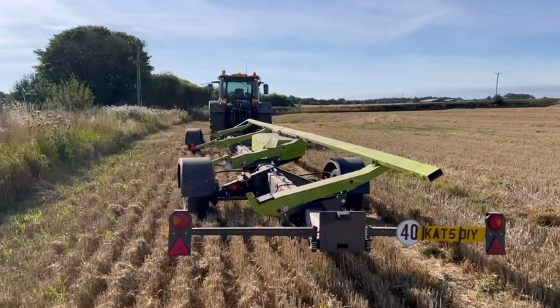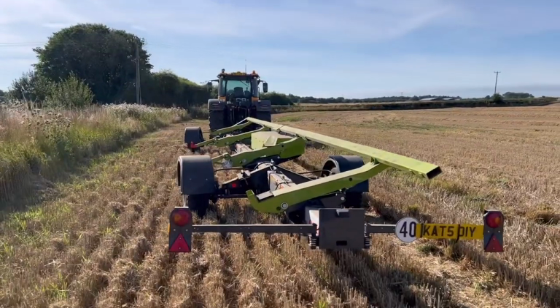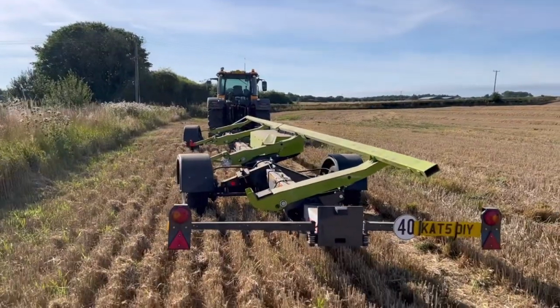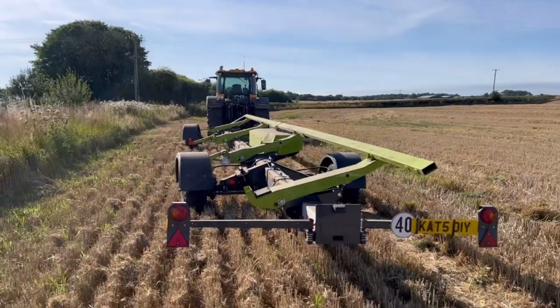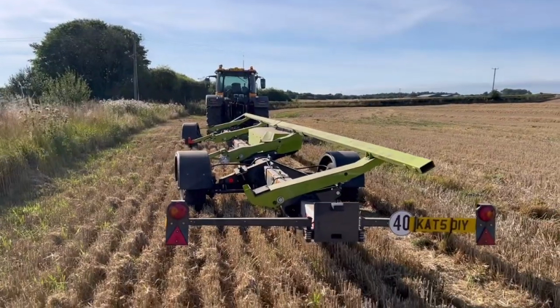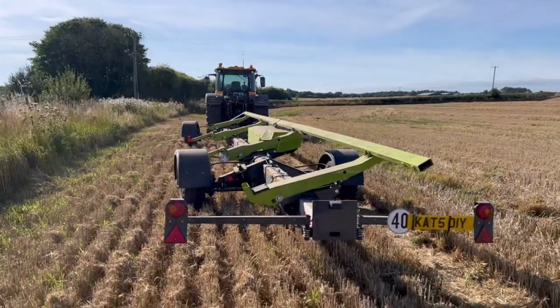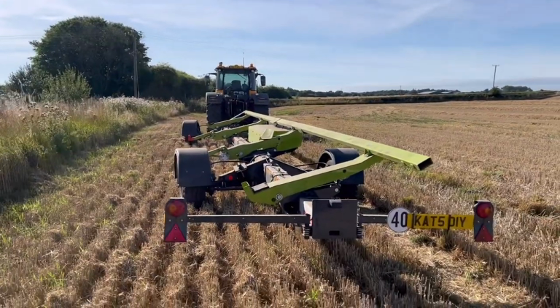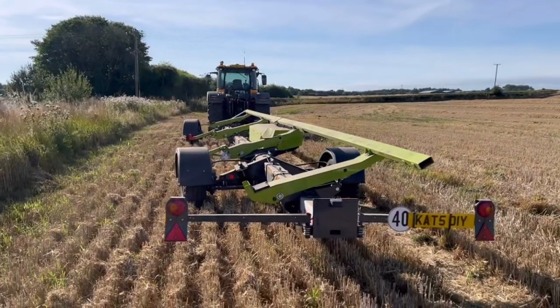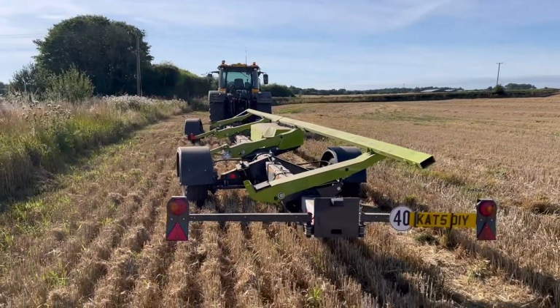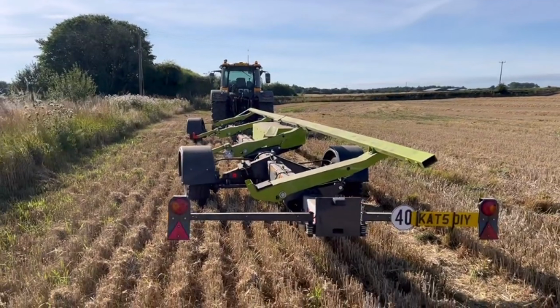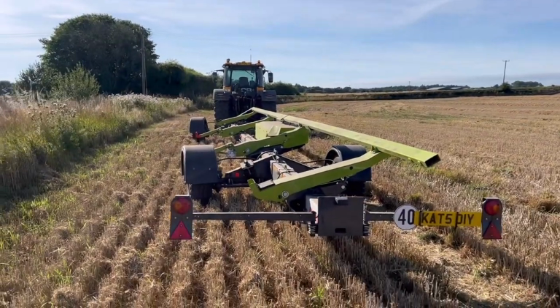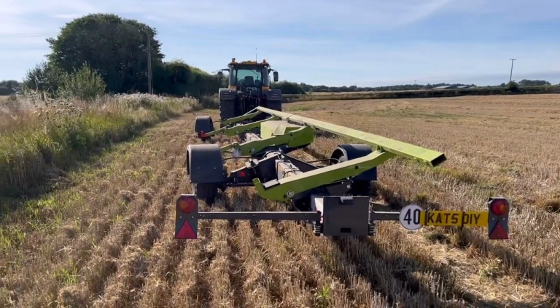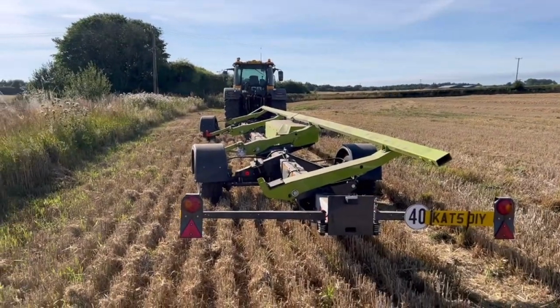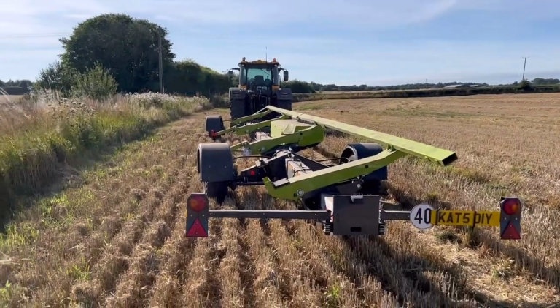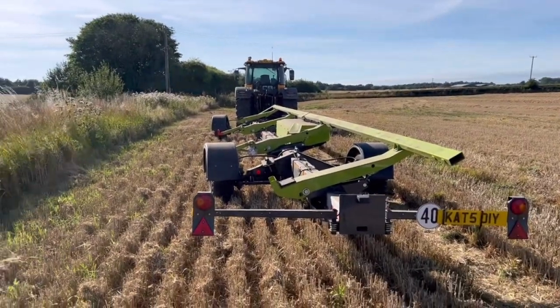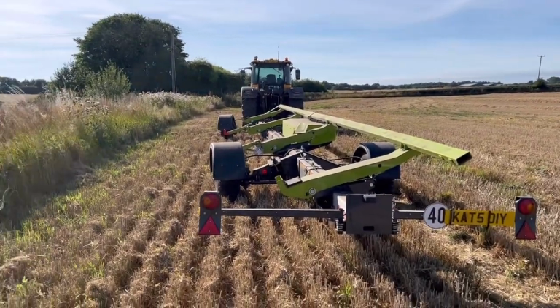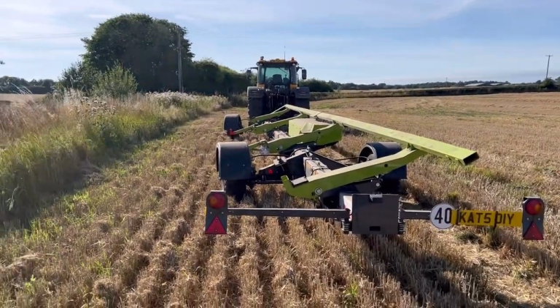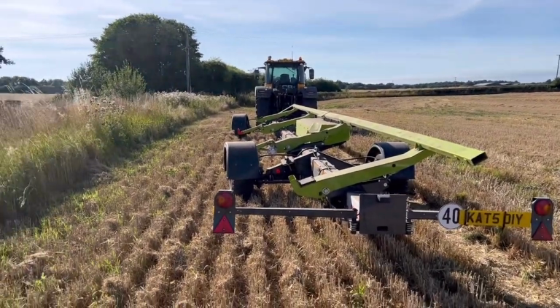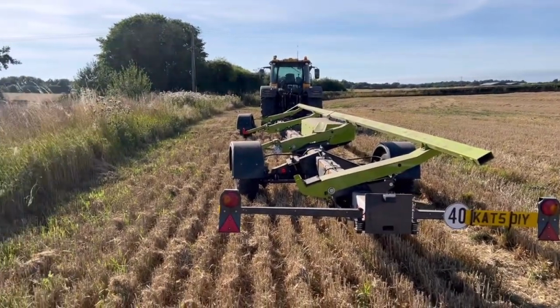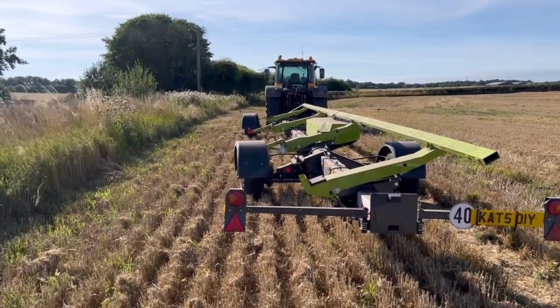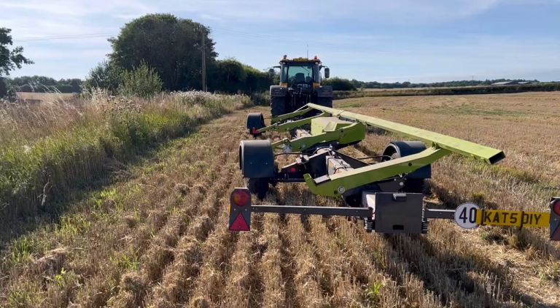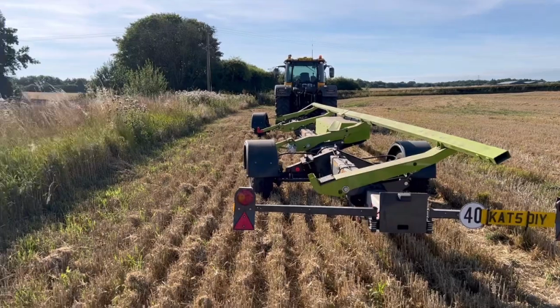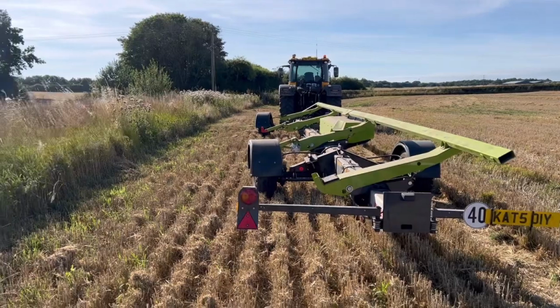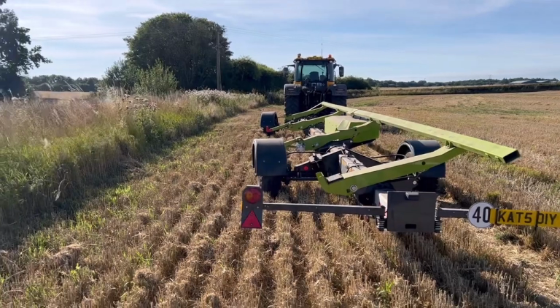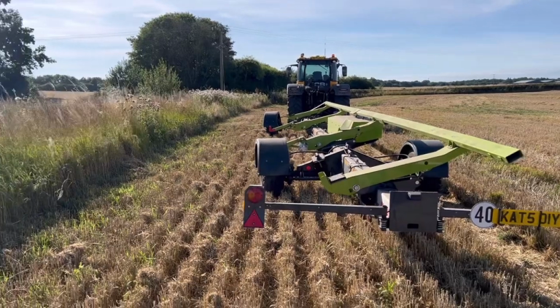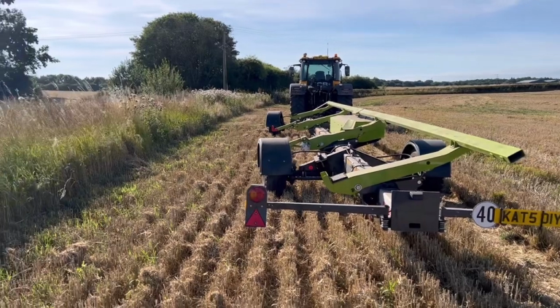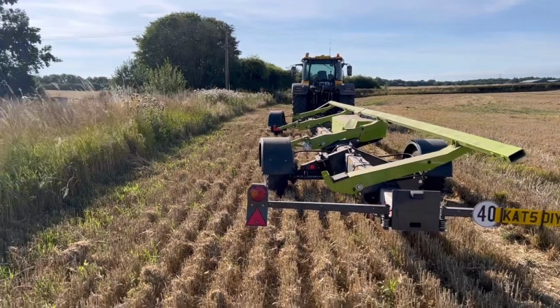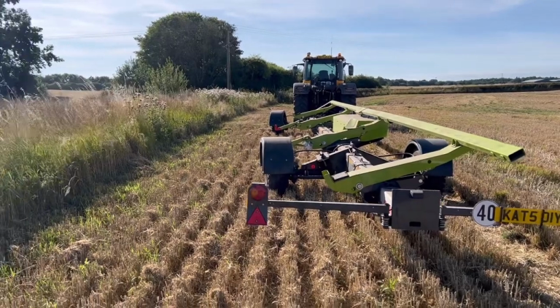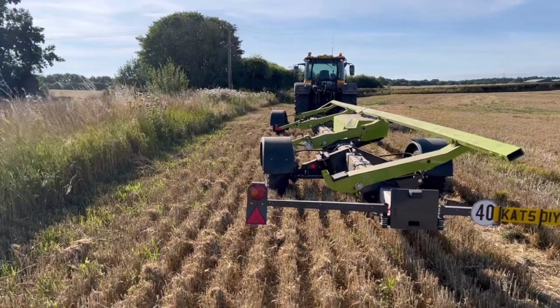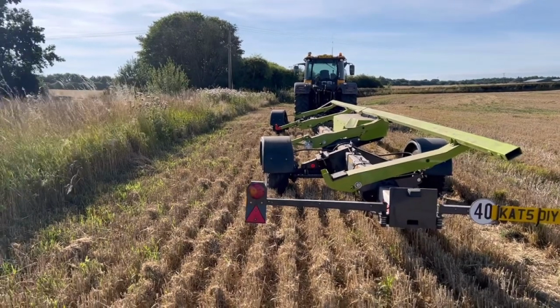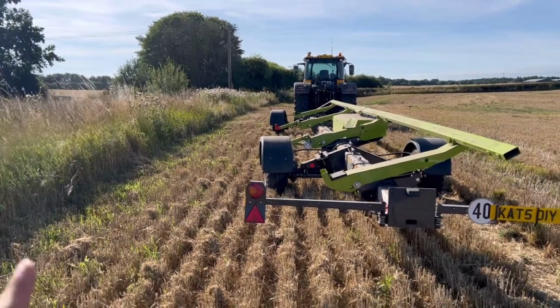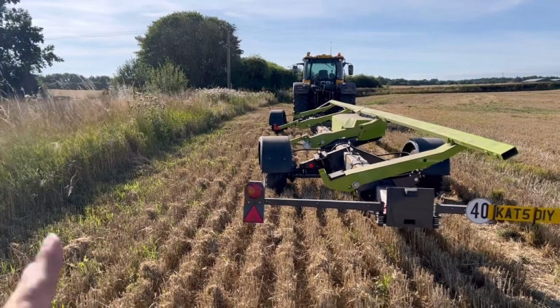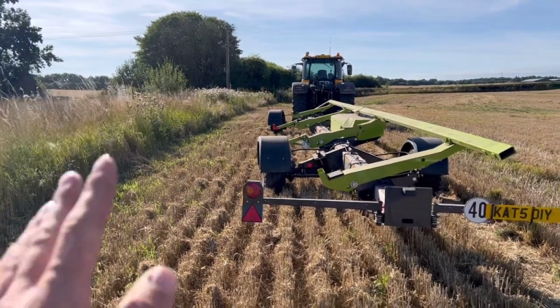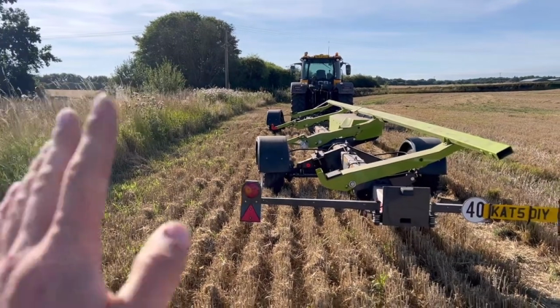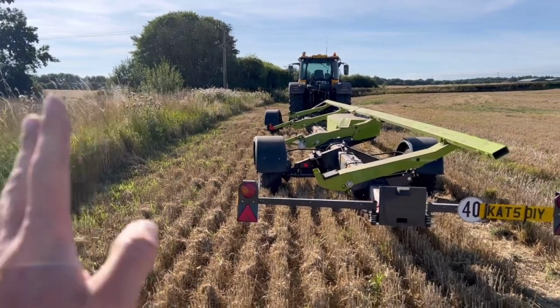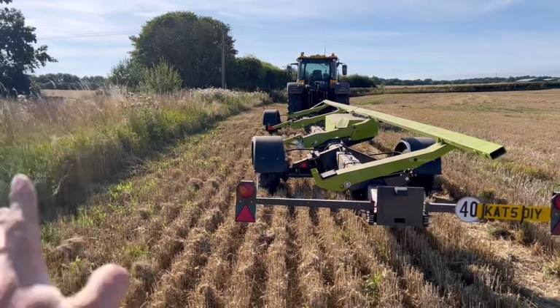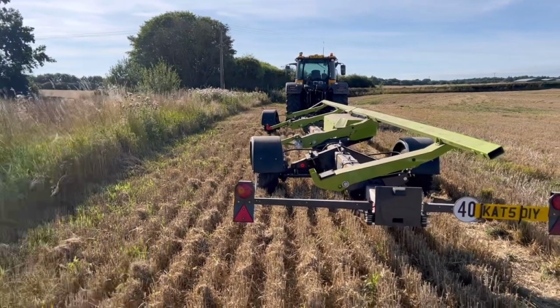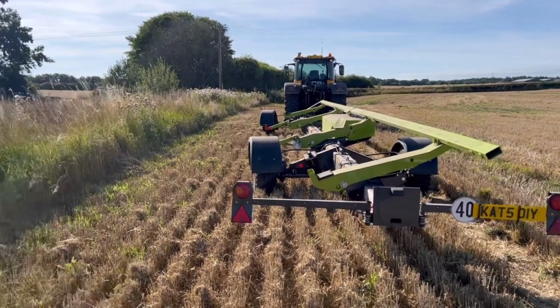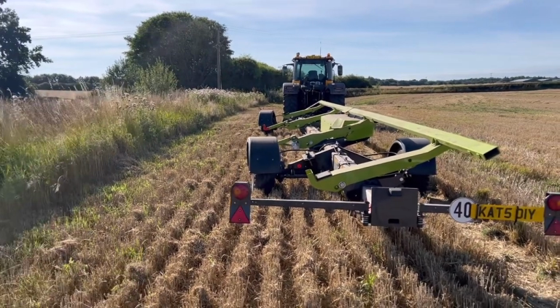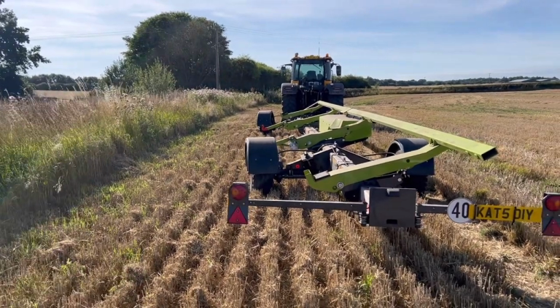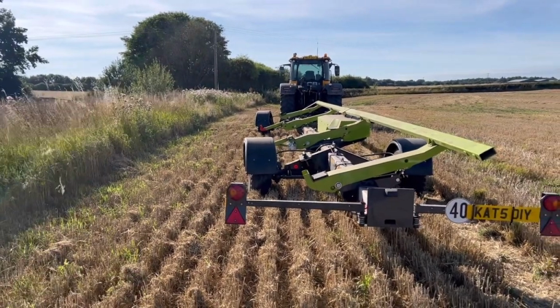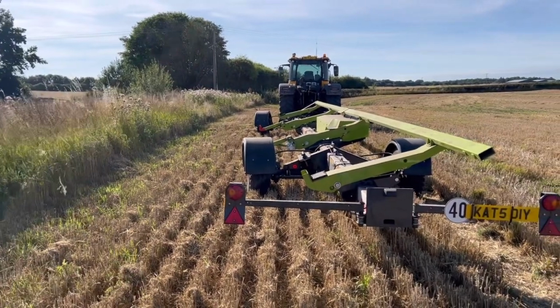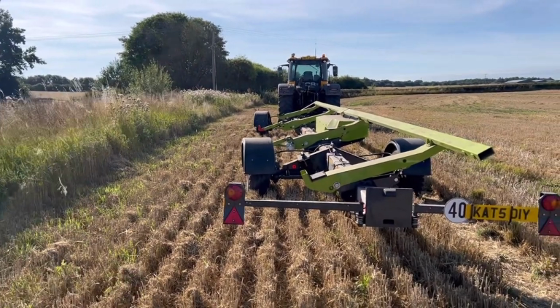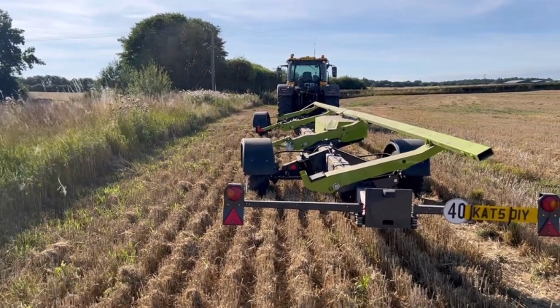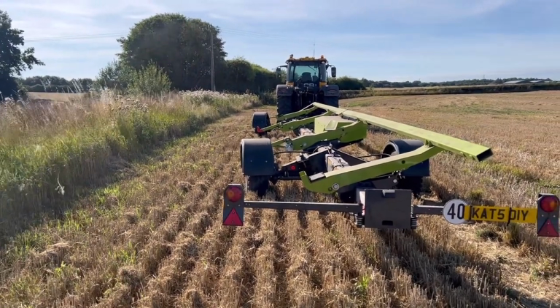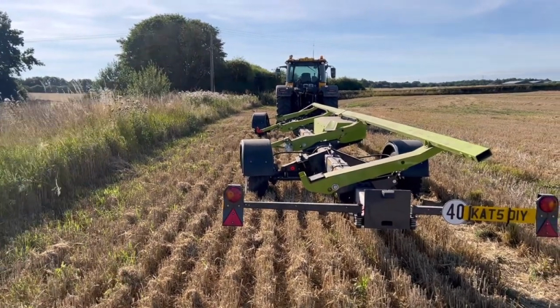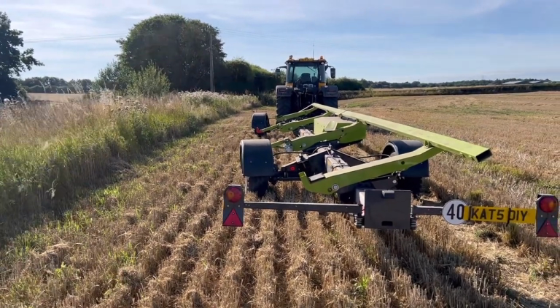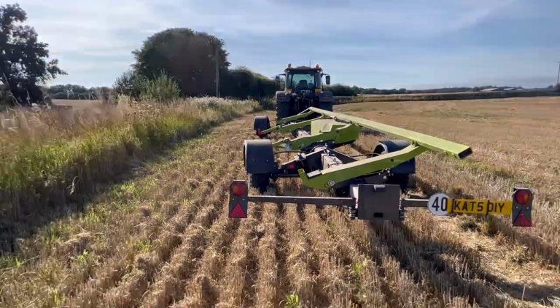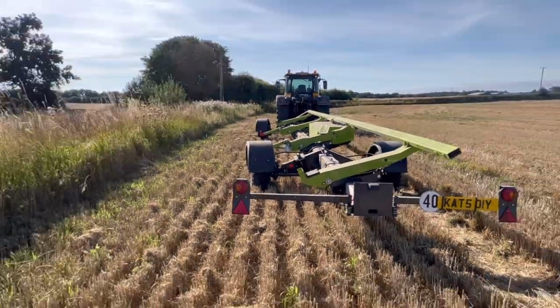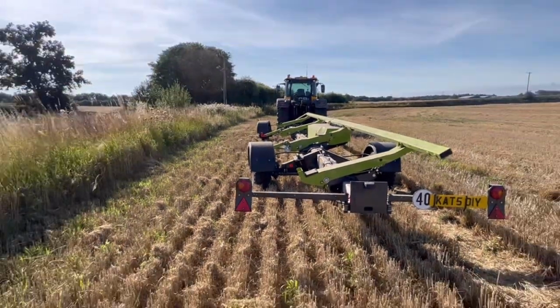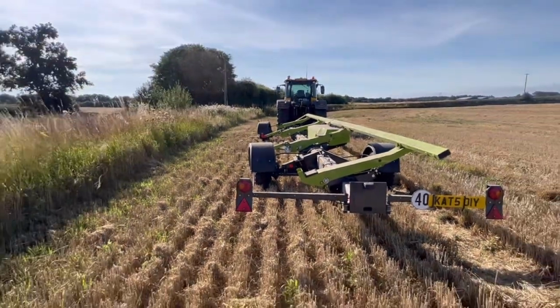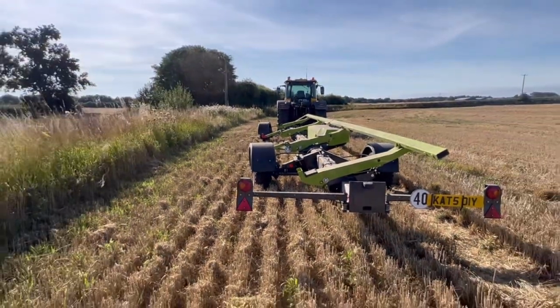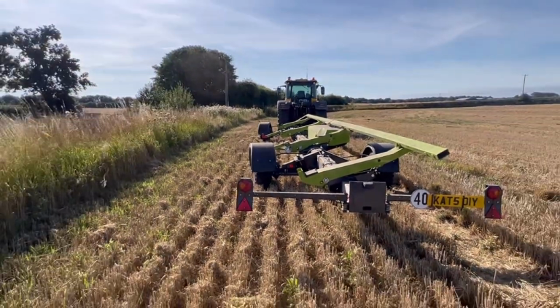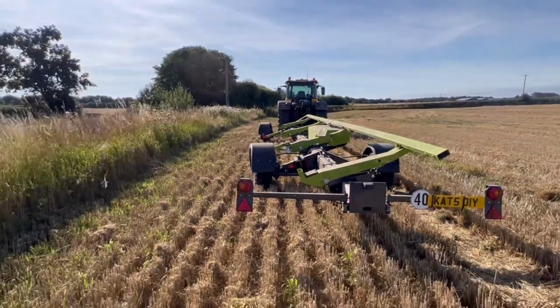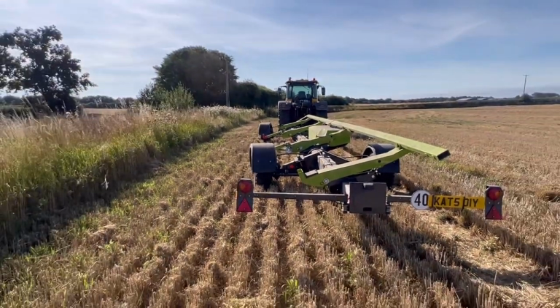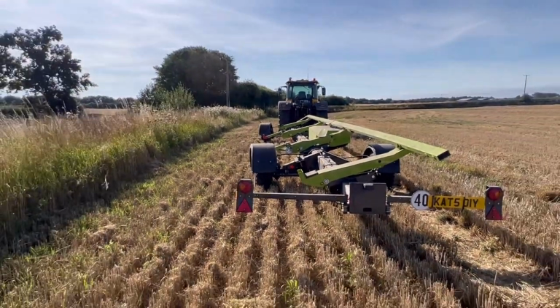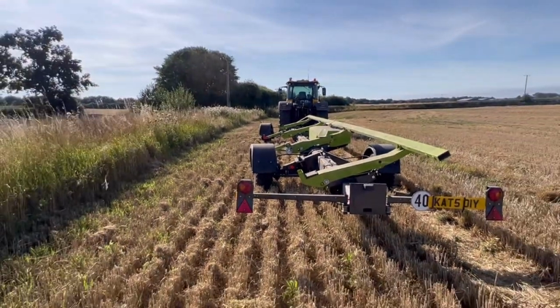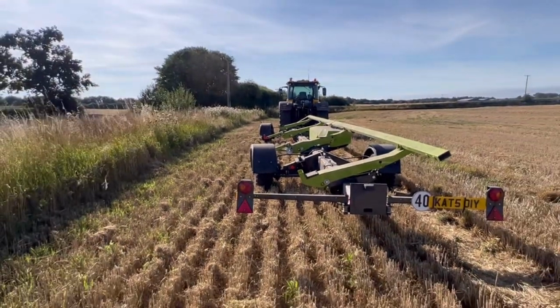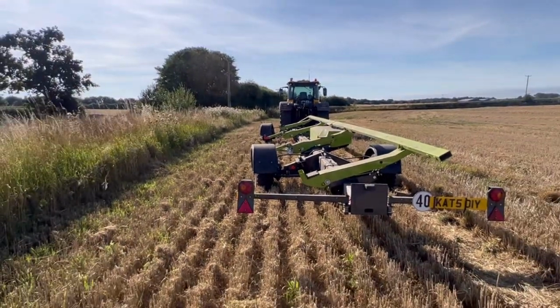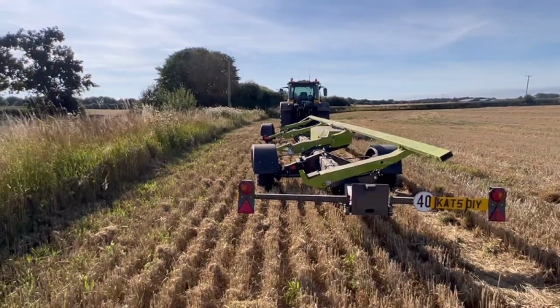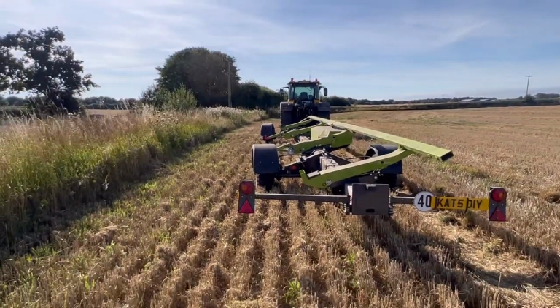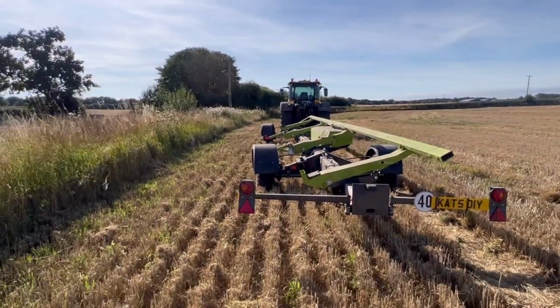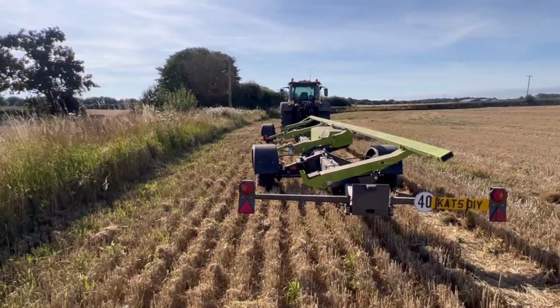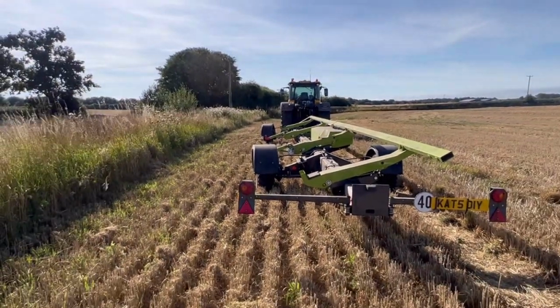Right, this is today's quiz question - what is wrong with the header trailer parked where it is? If you think you know, leave a comment below.